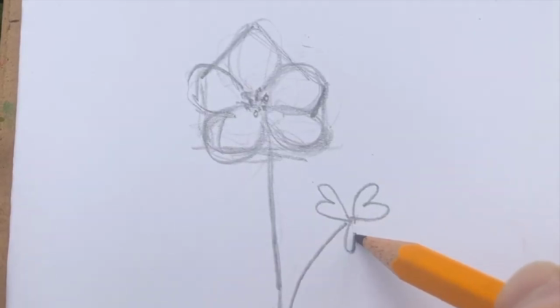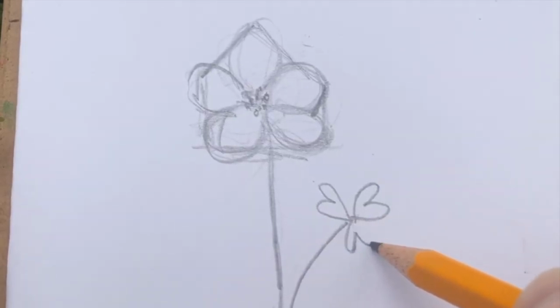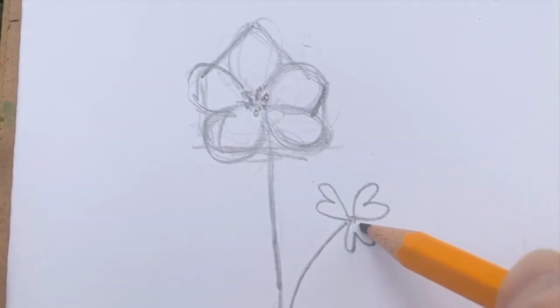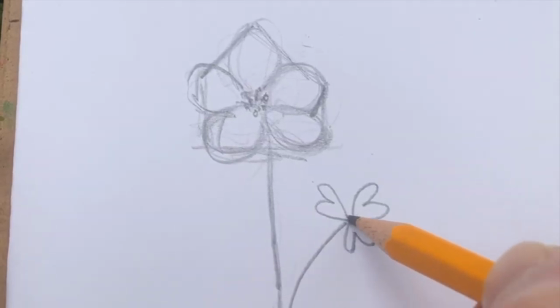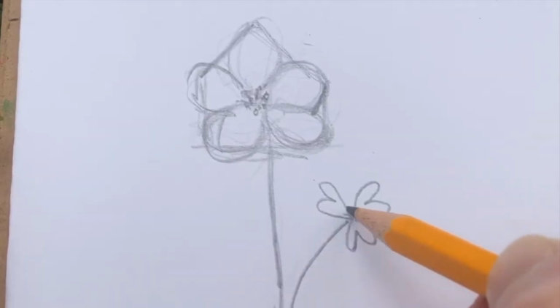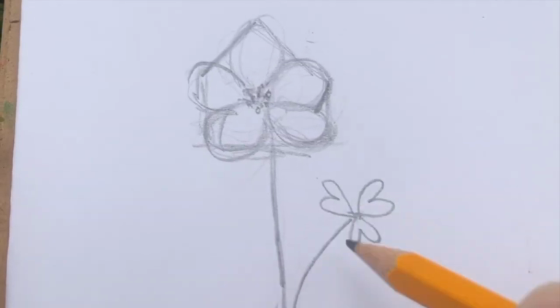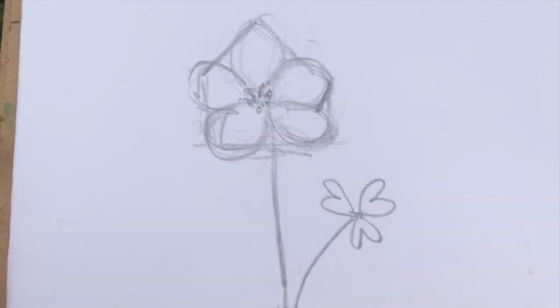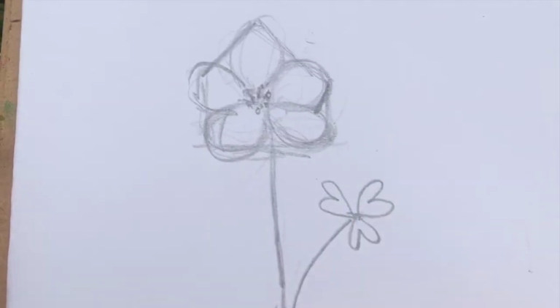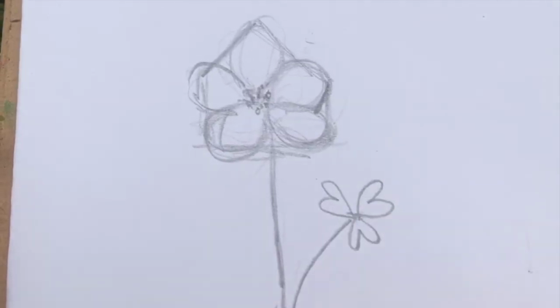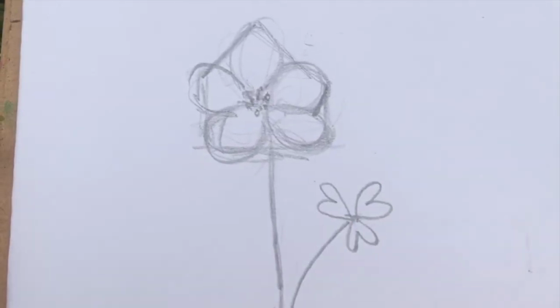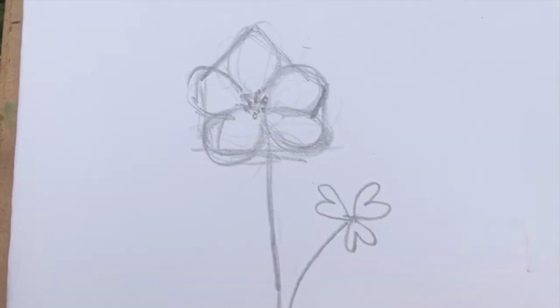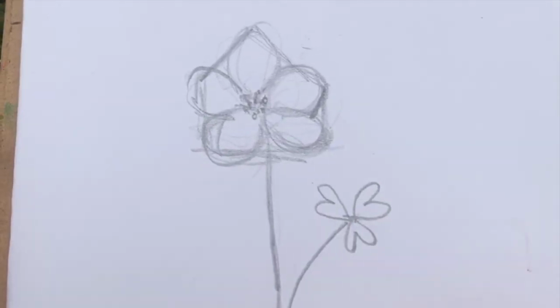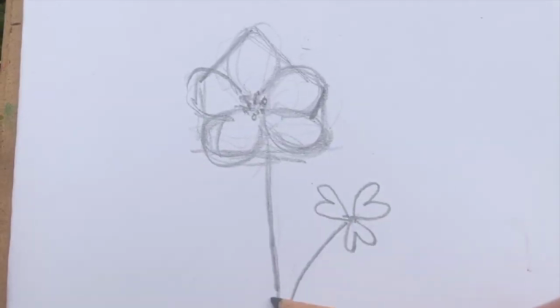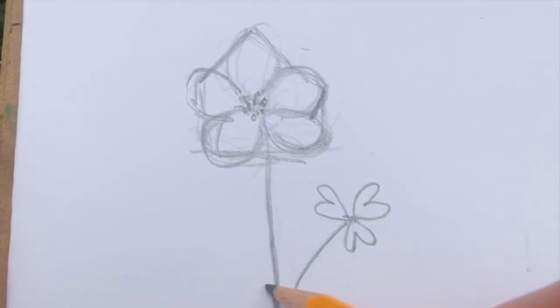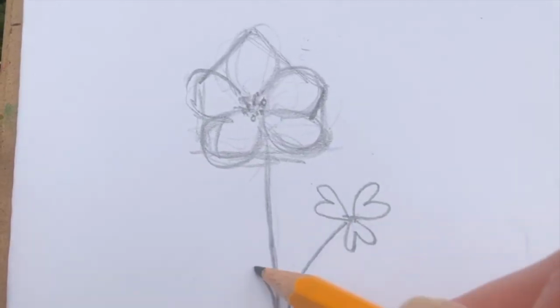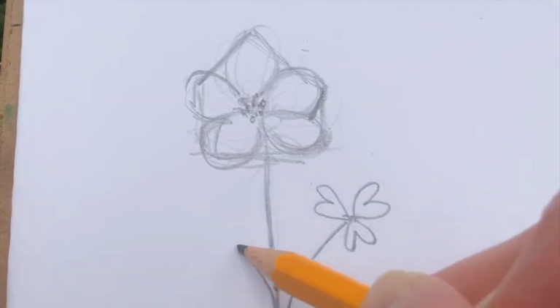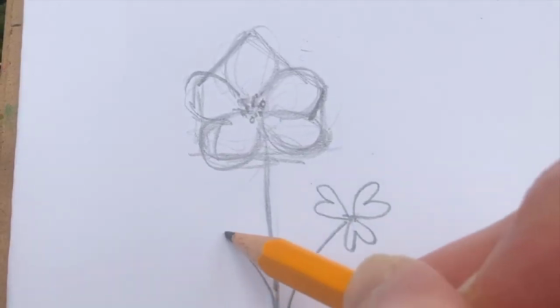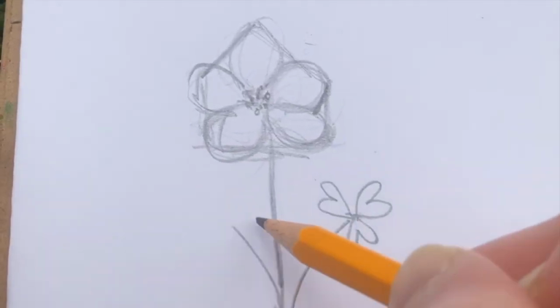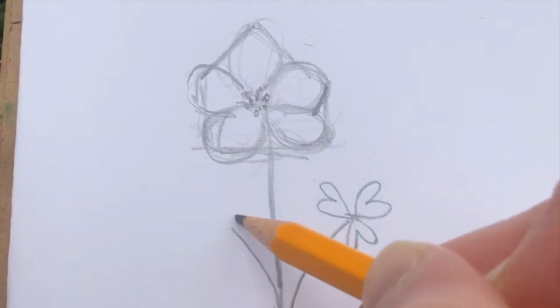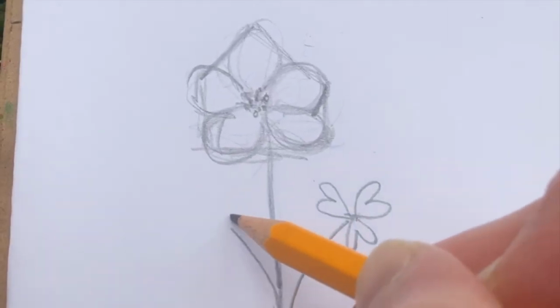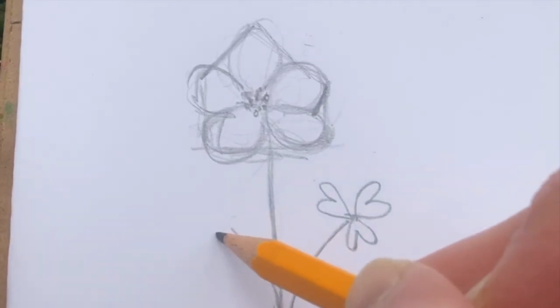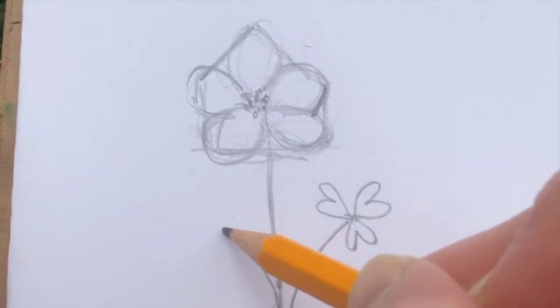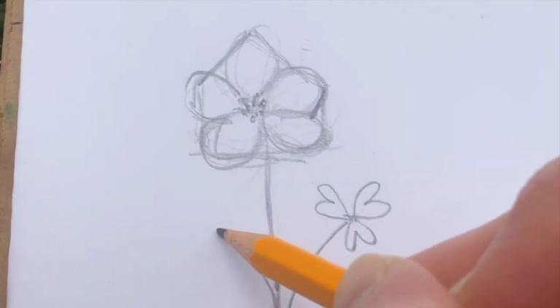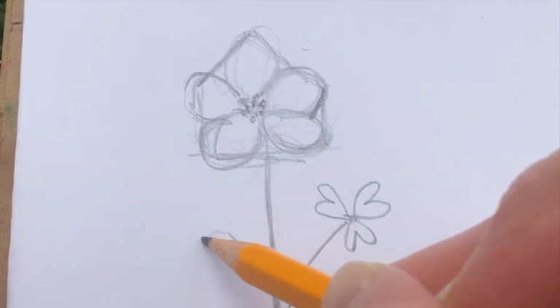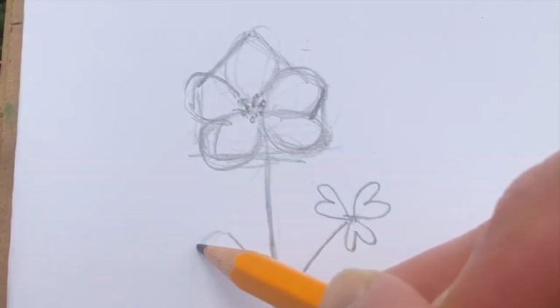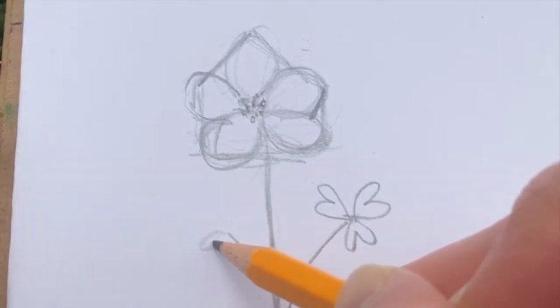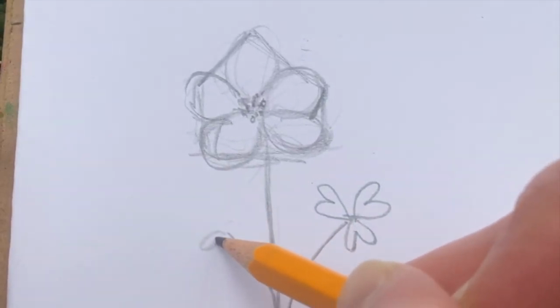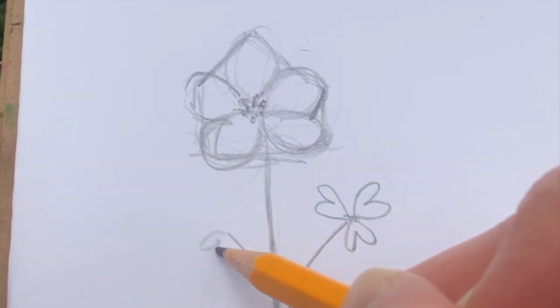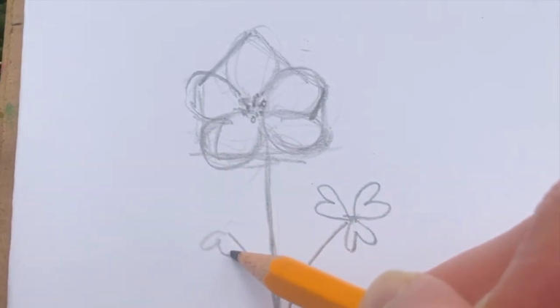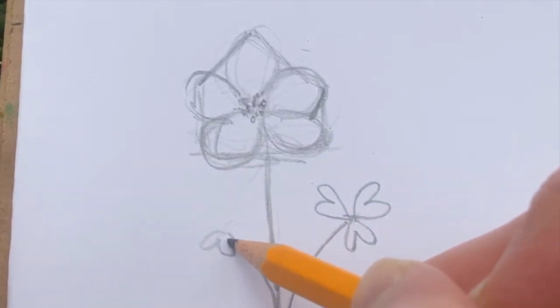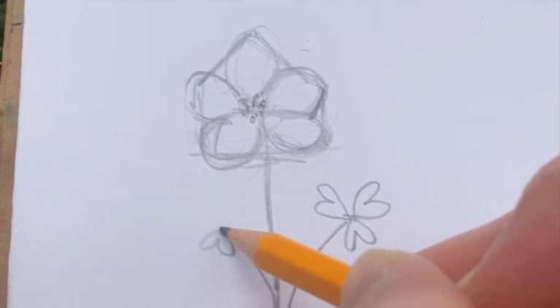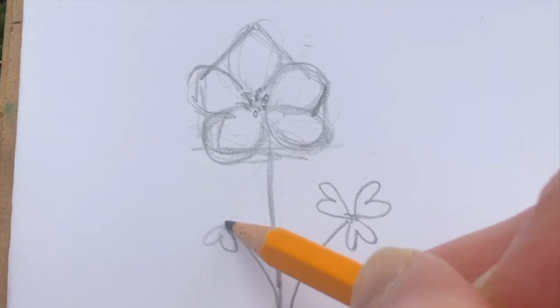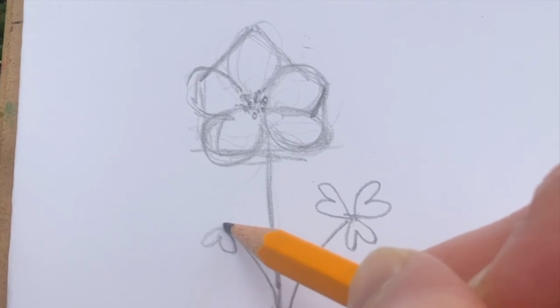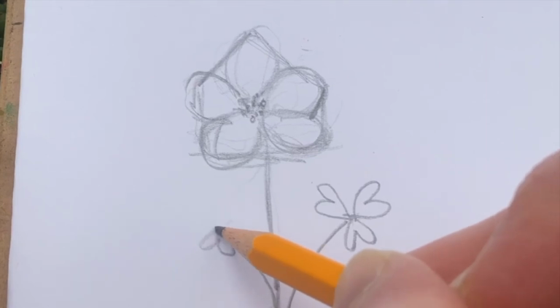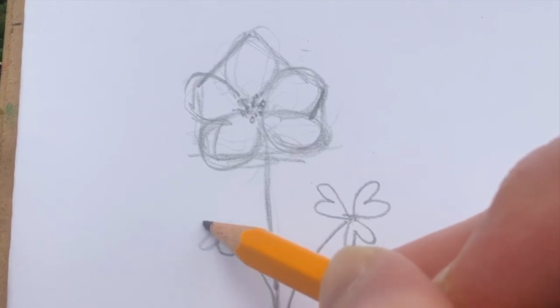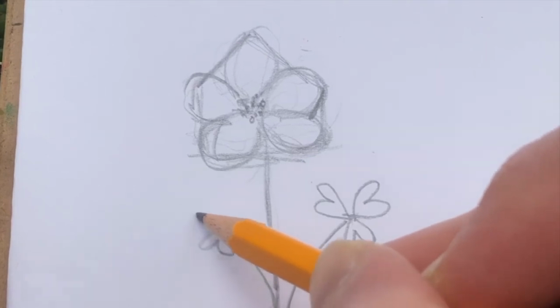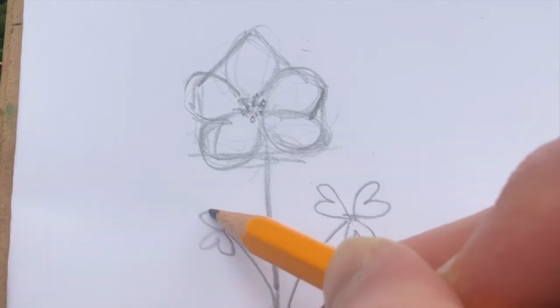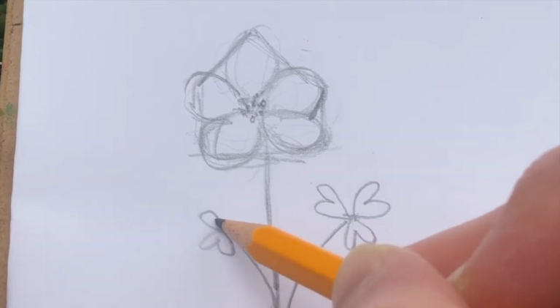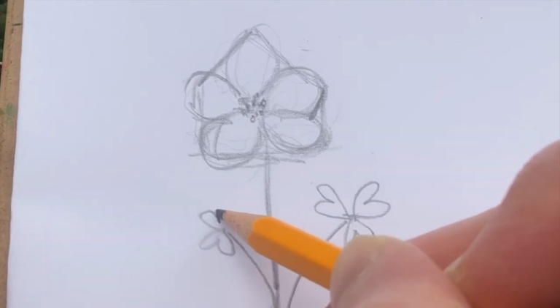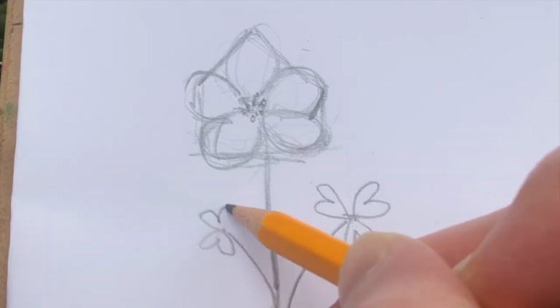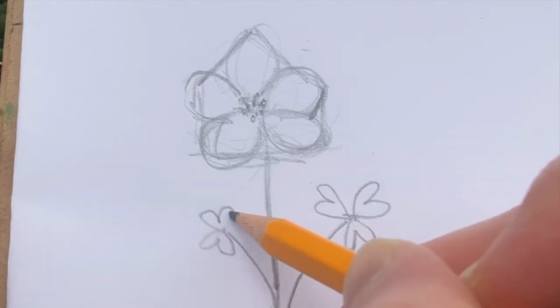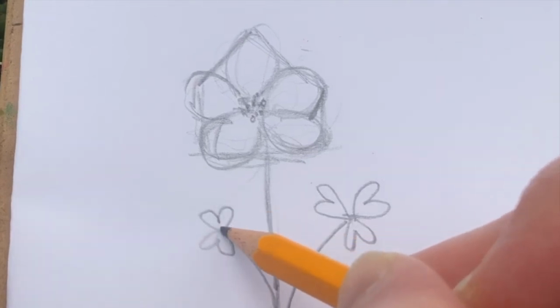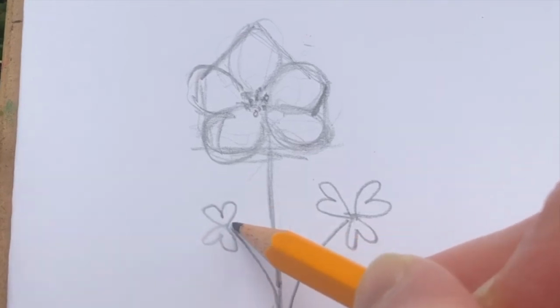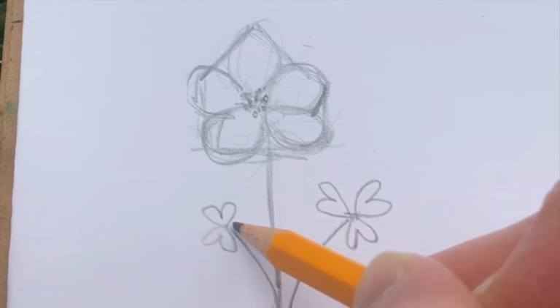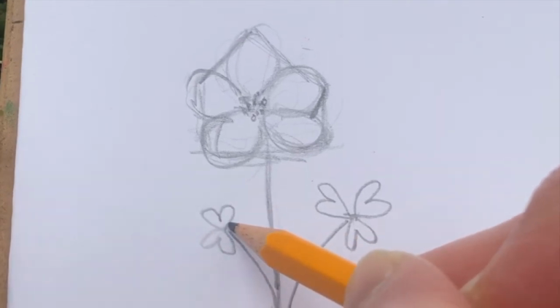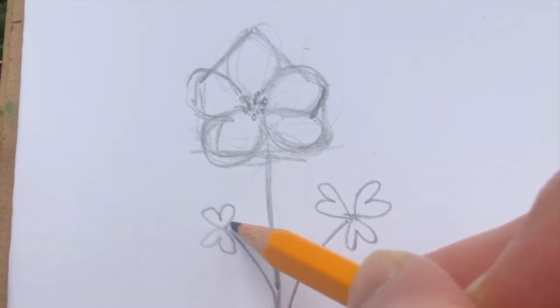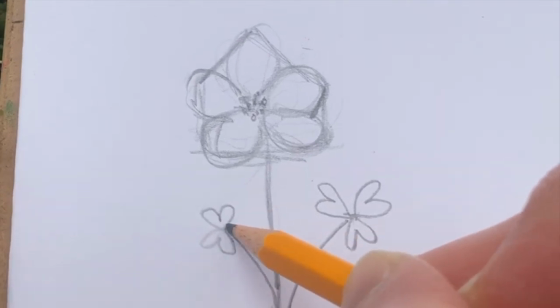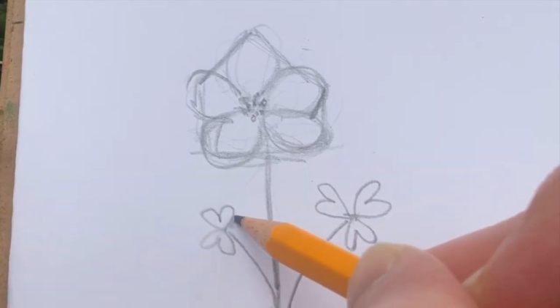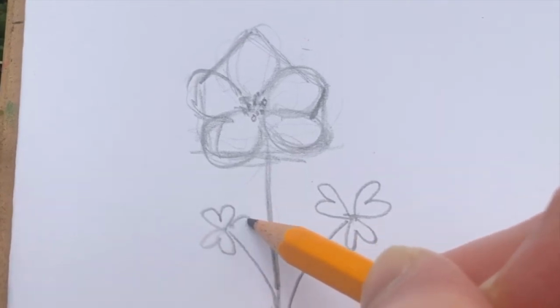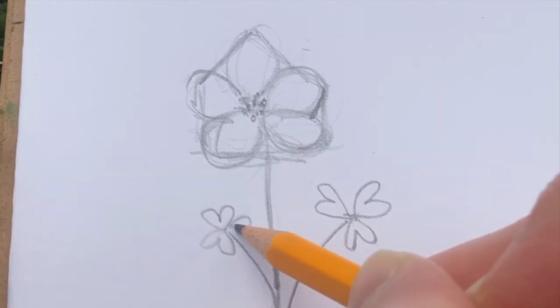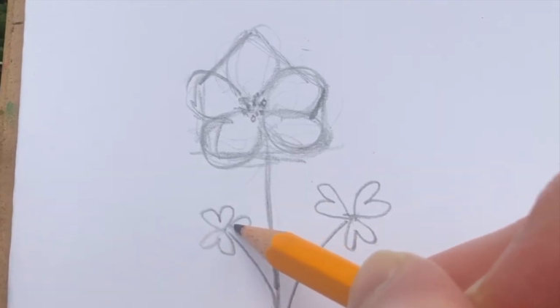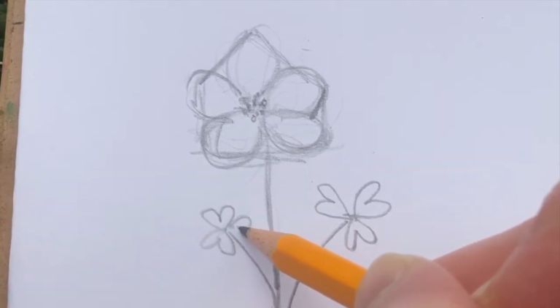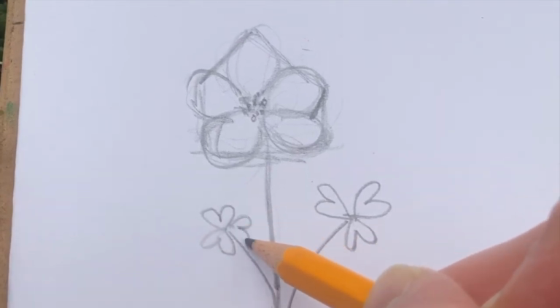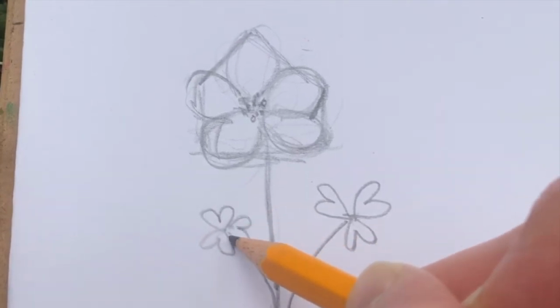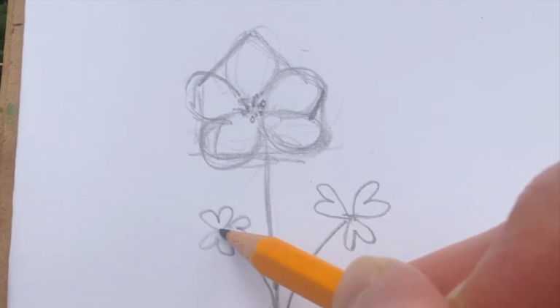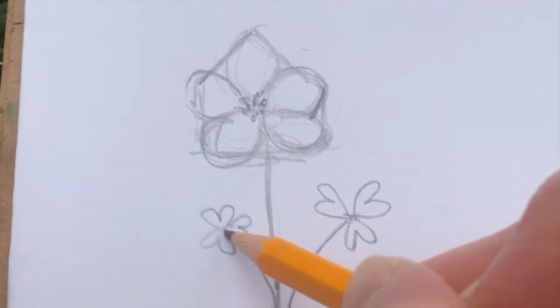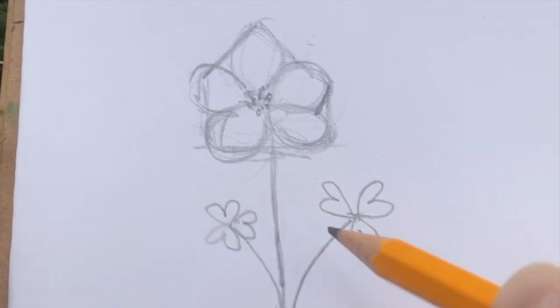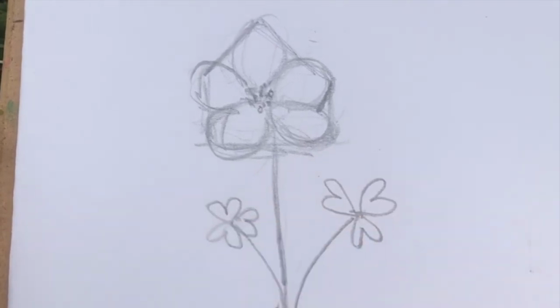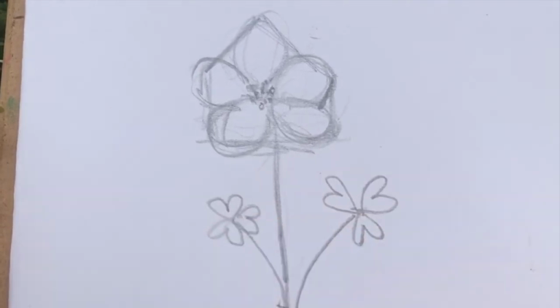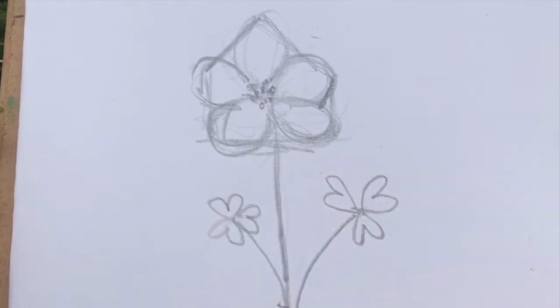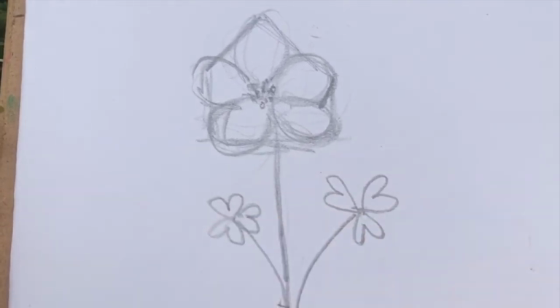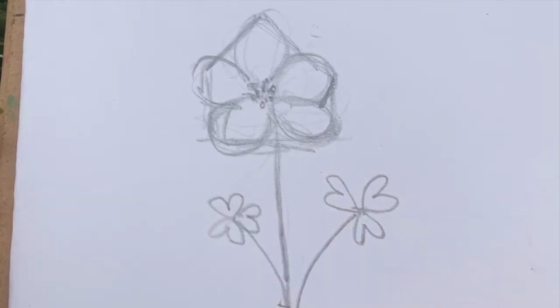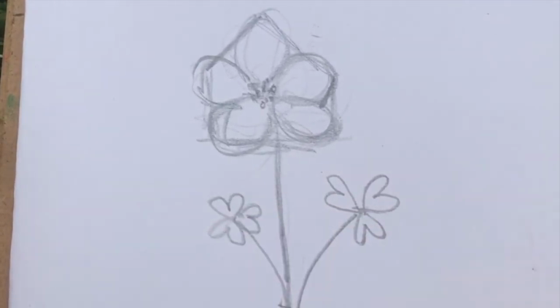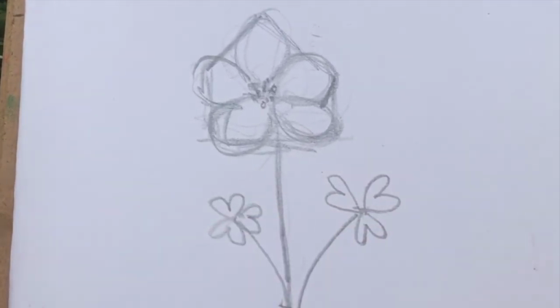So, different kinds of flowers all over. Keep practicing.